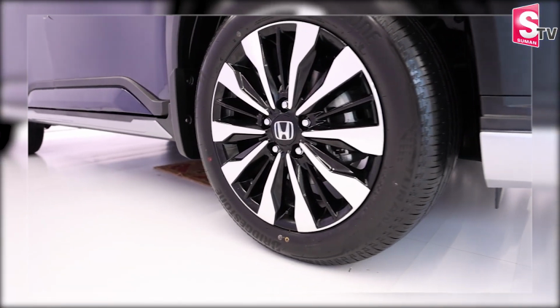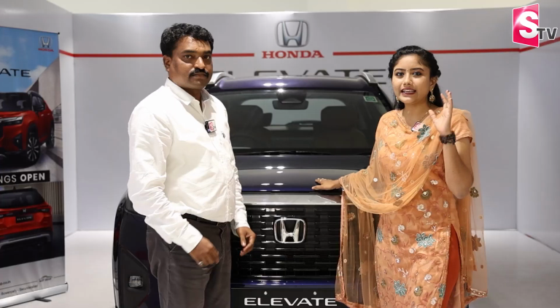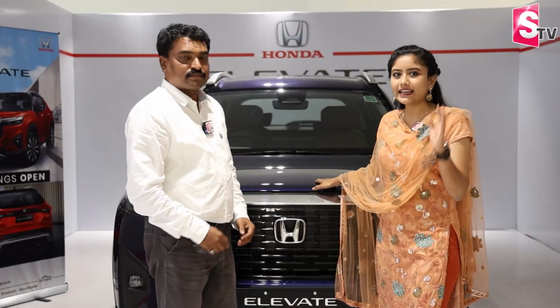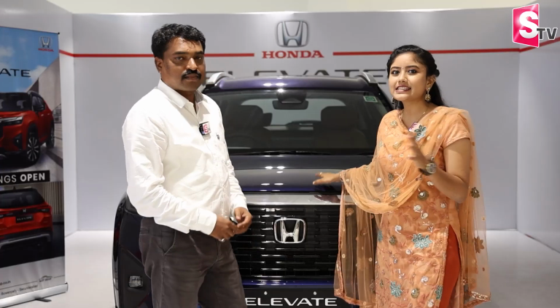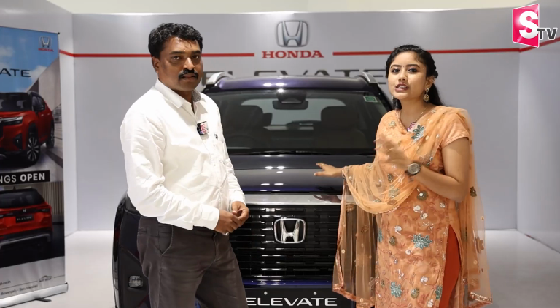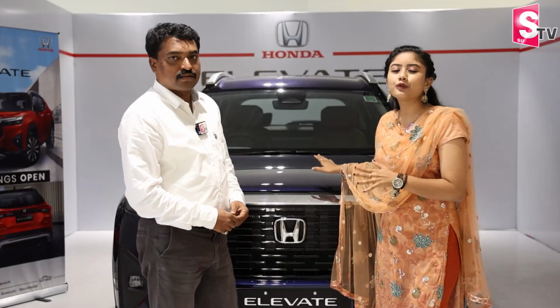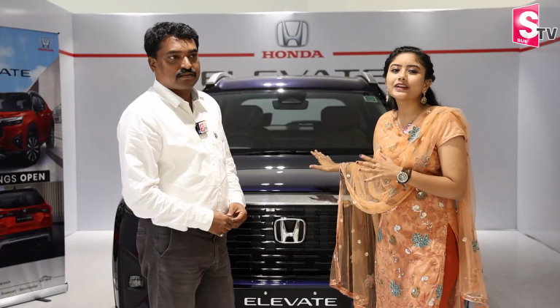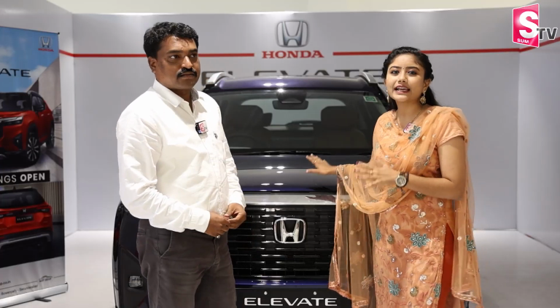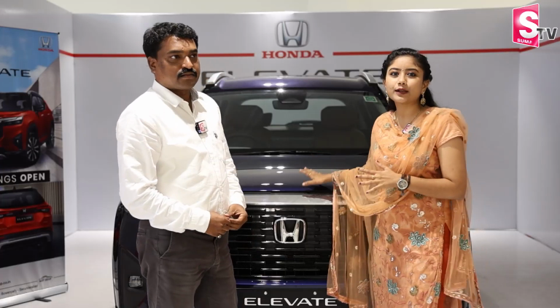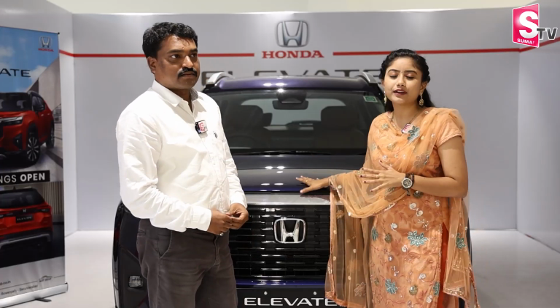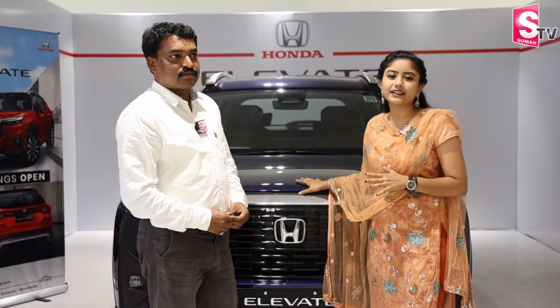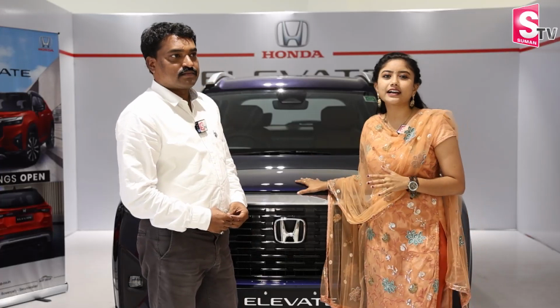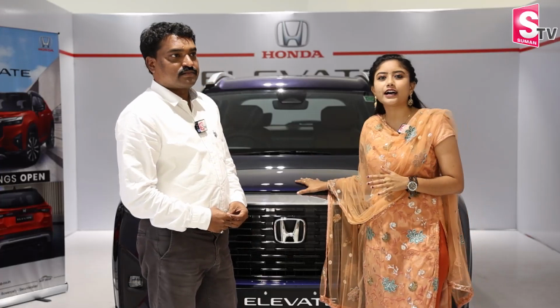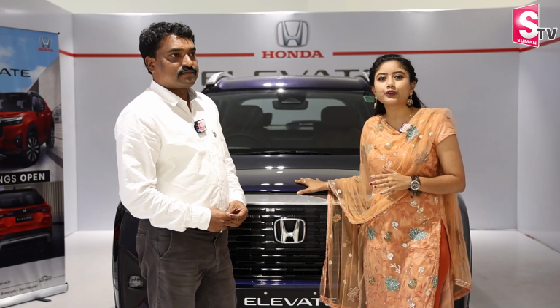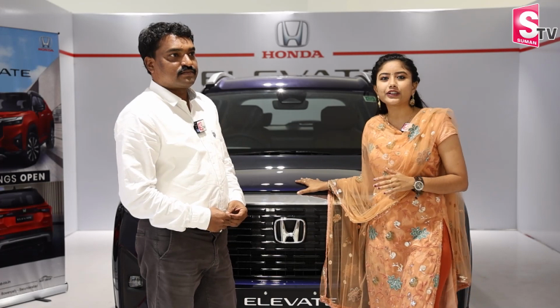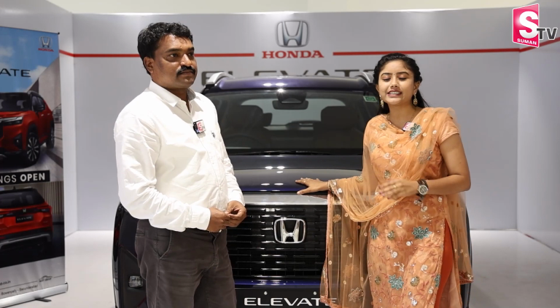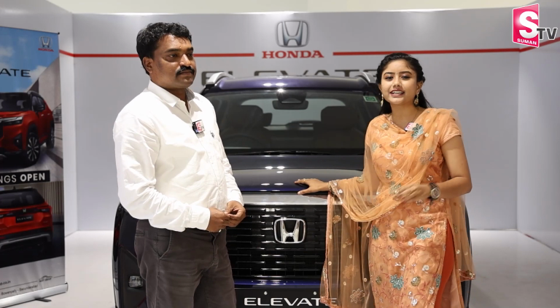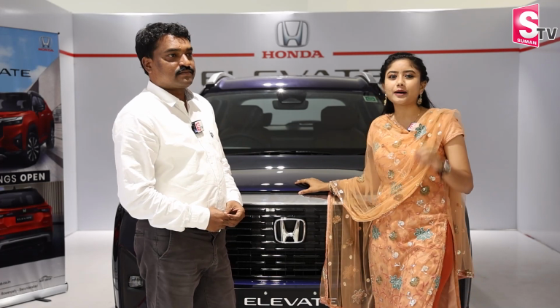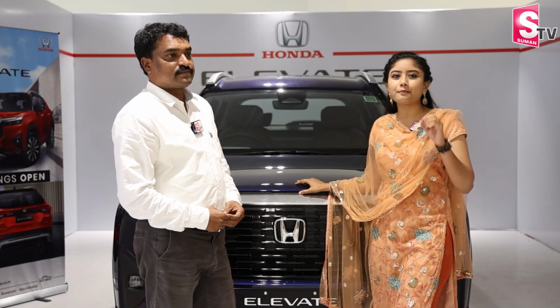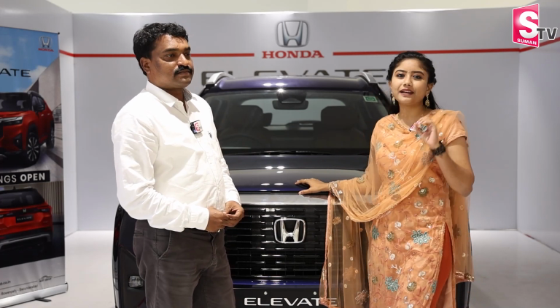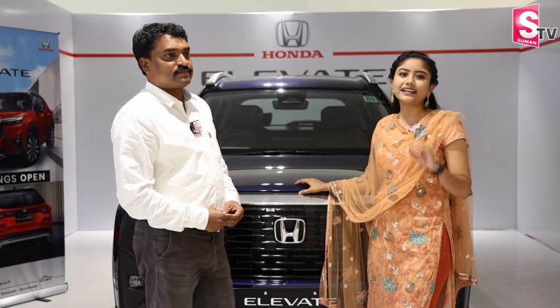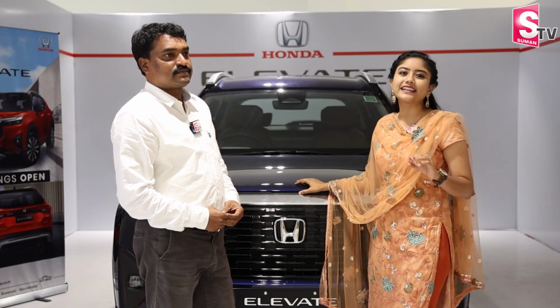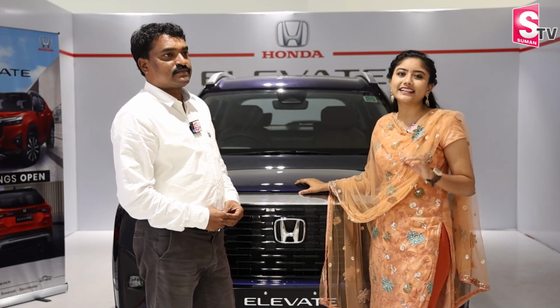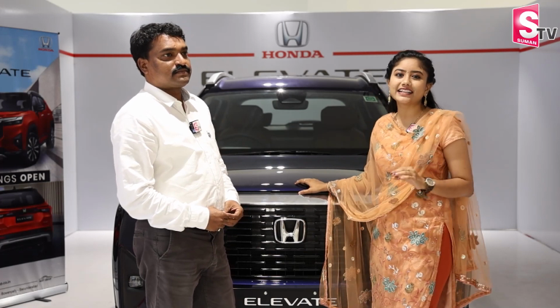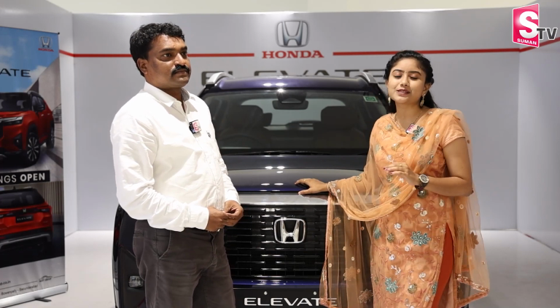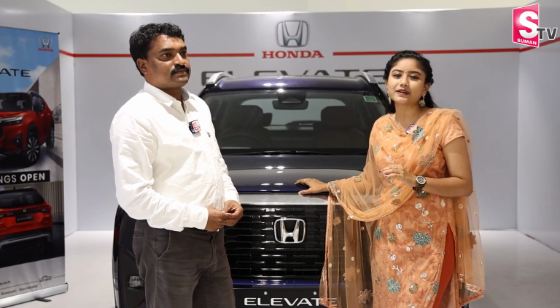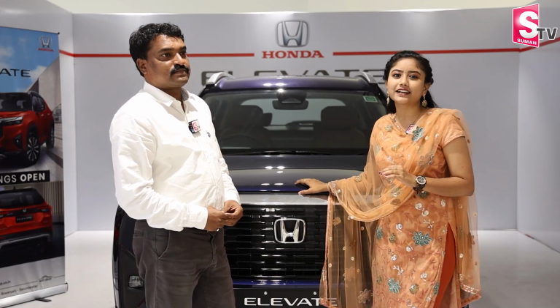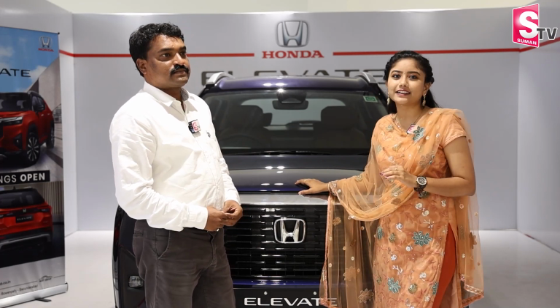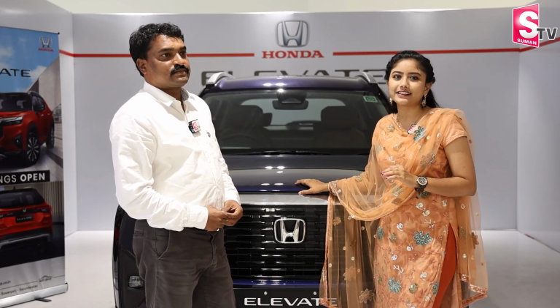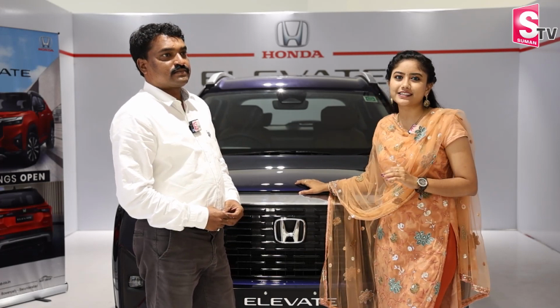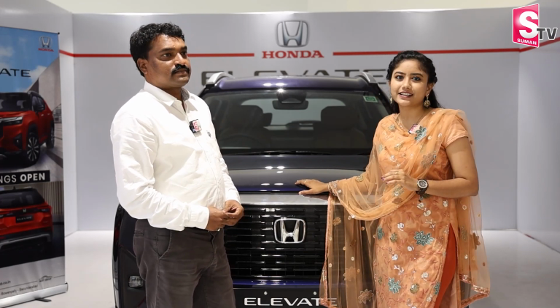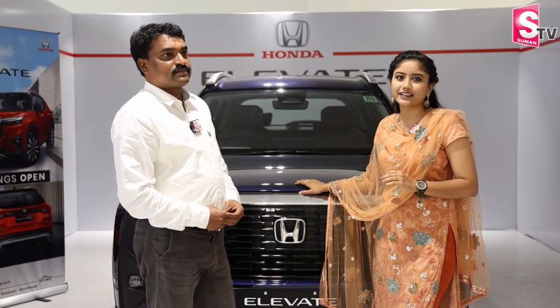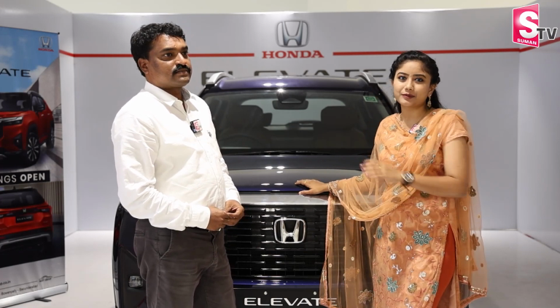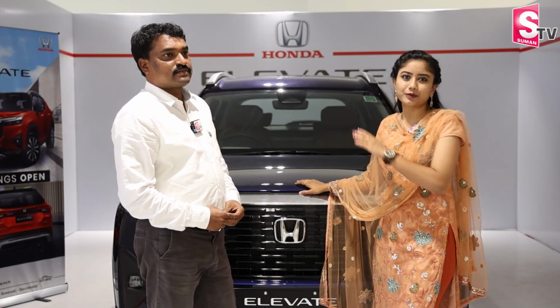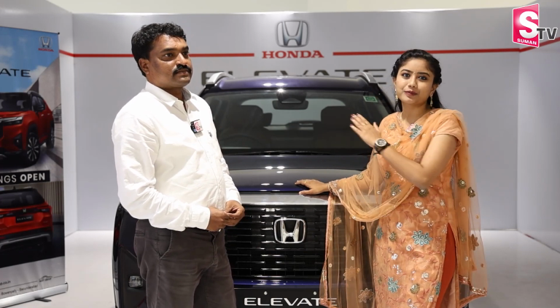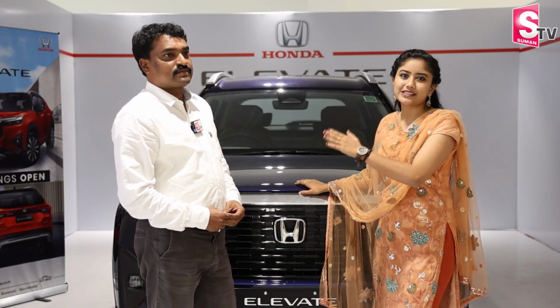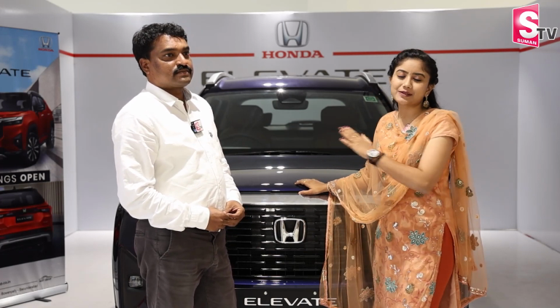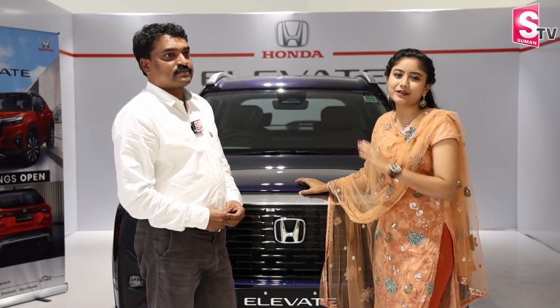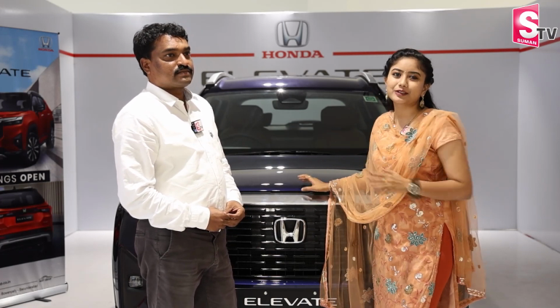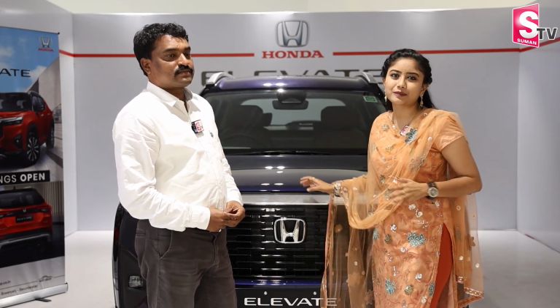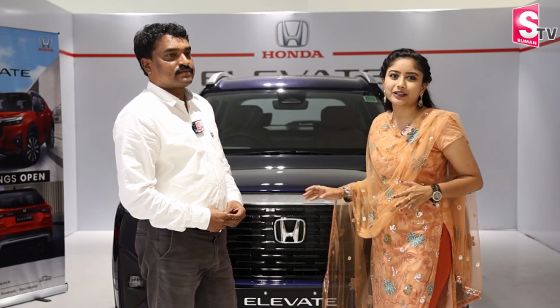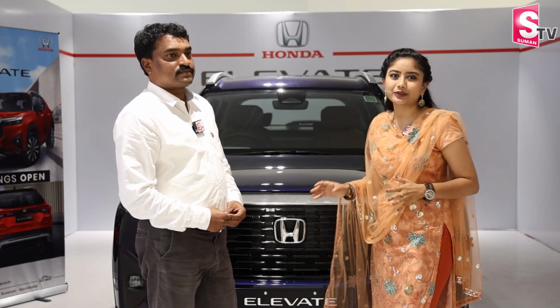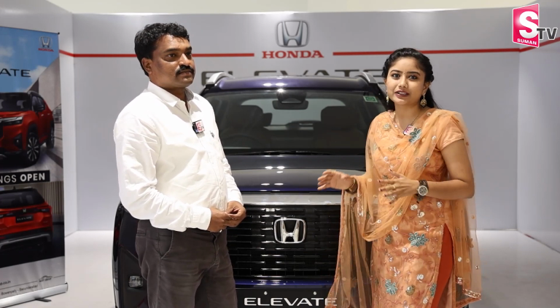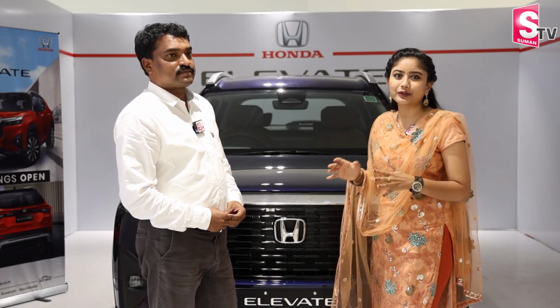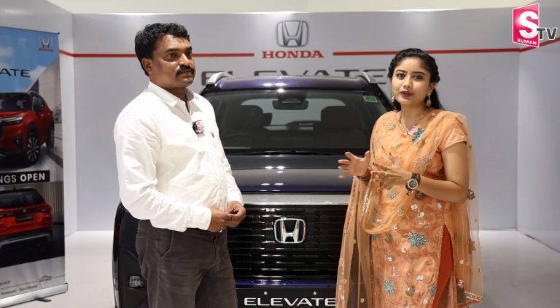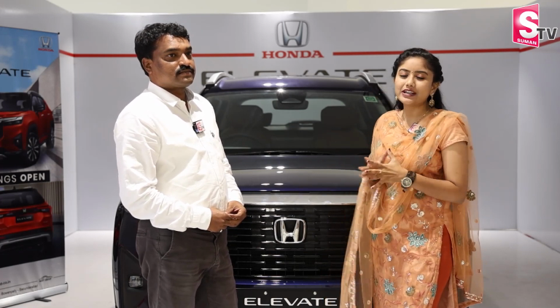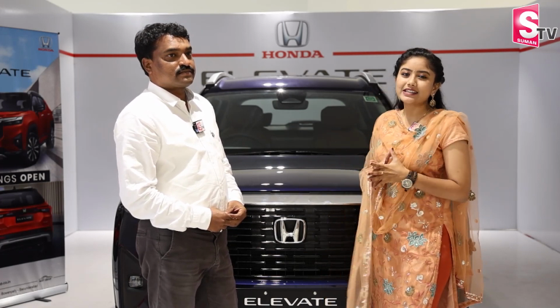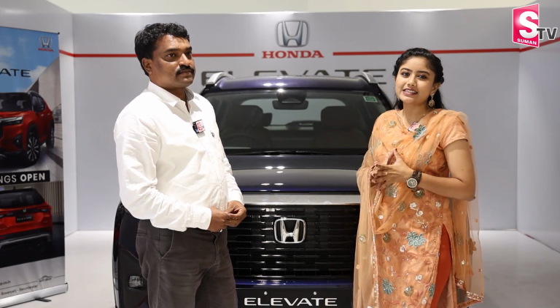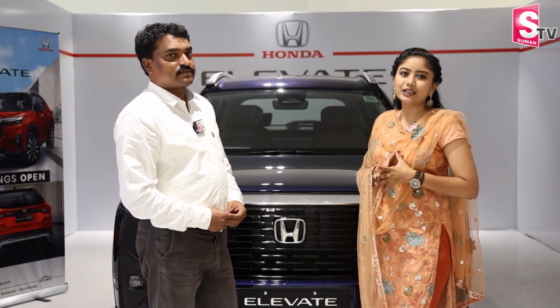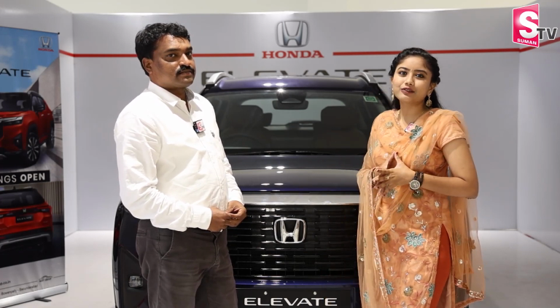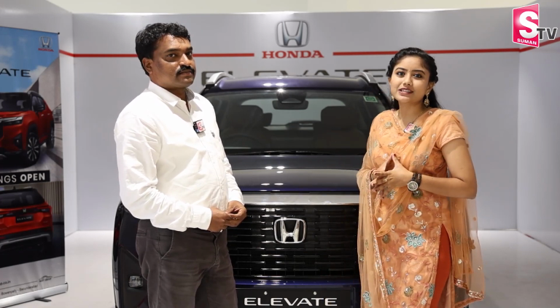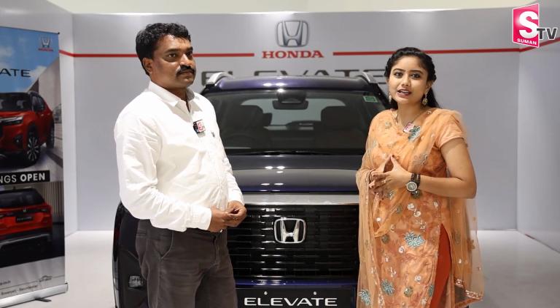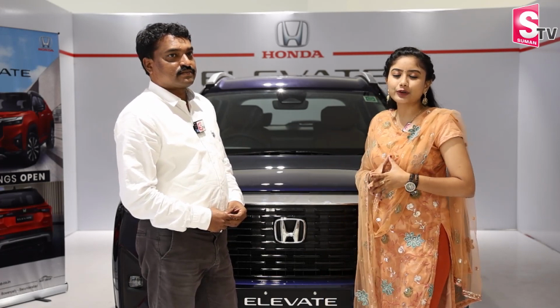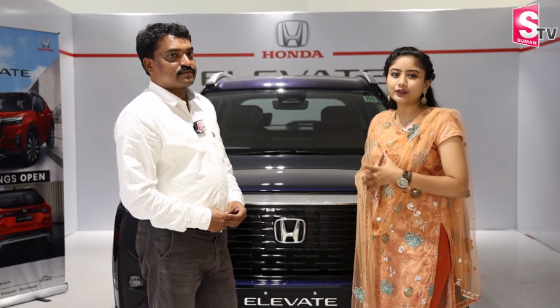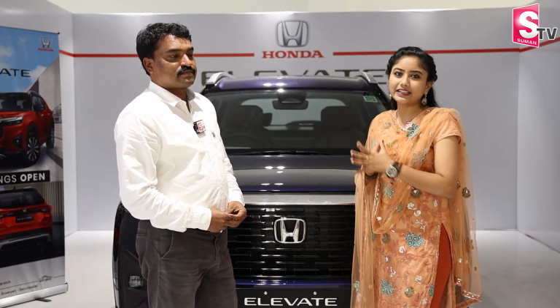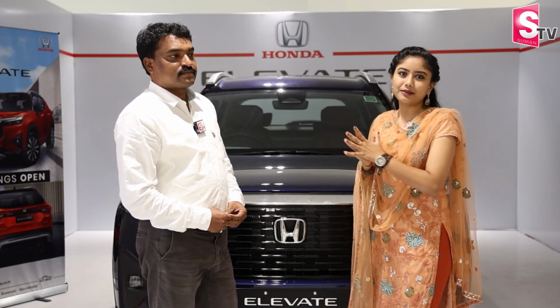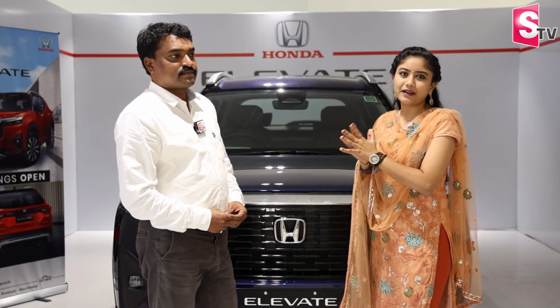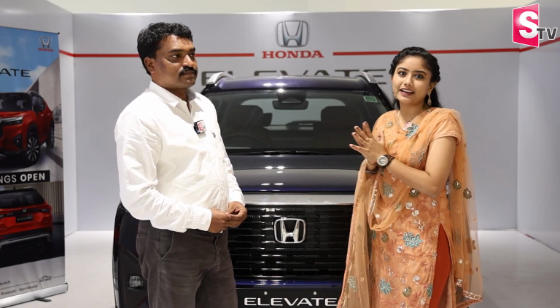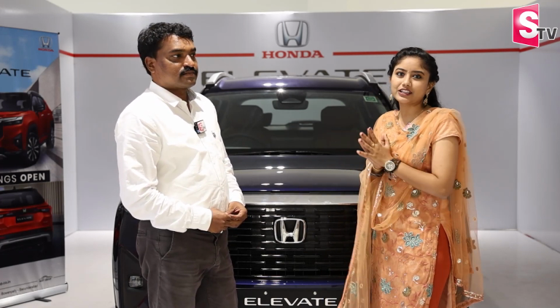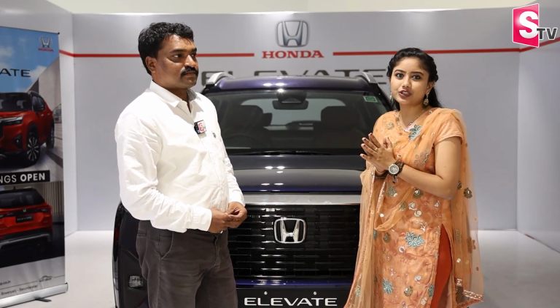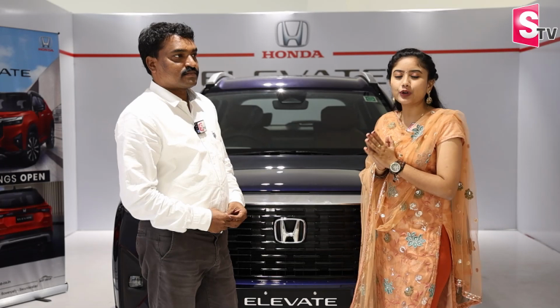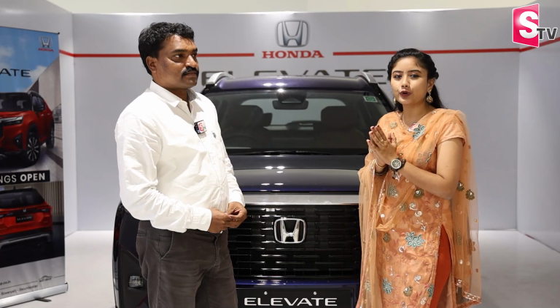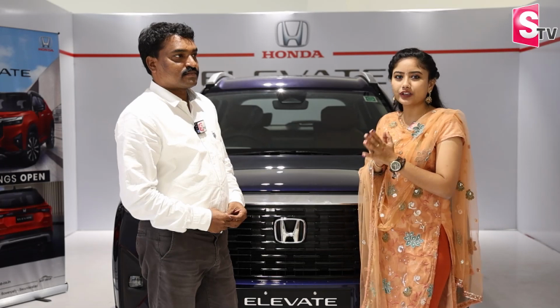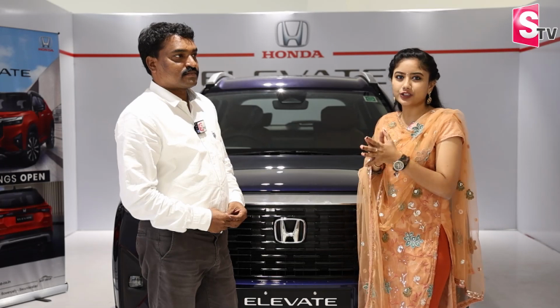I'm going to tell you about the details of the SUV Elevate car. I'm Srinivasgaru, team manager of Honda.